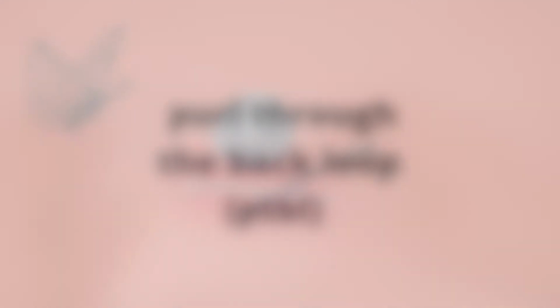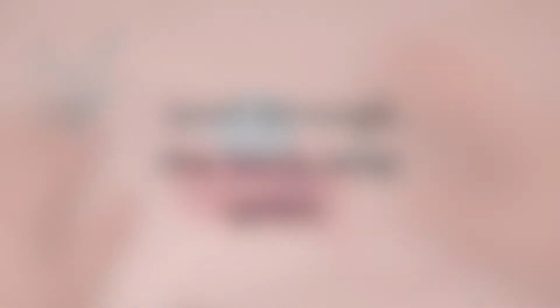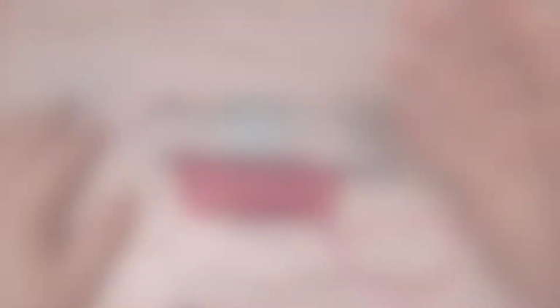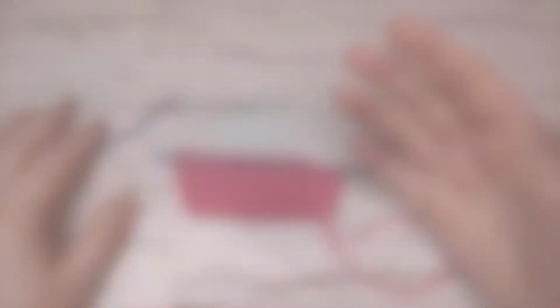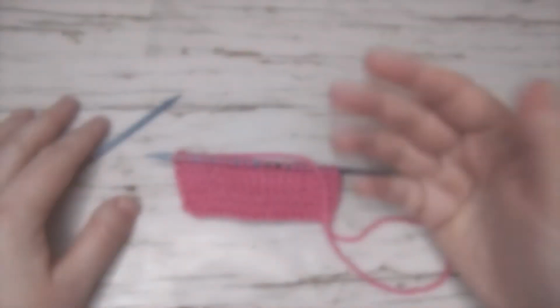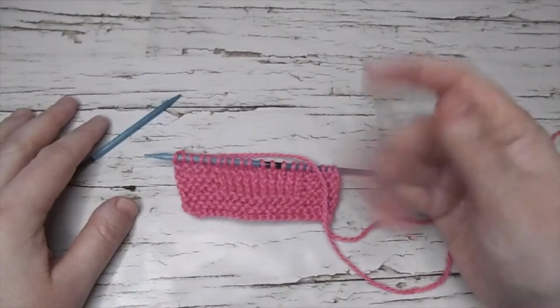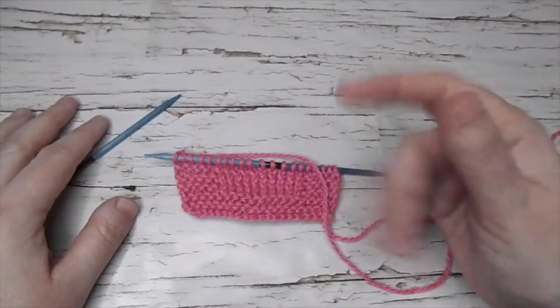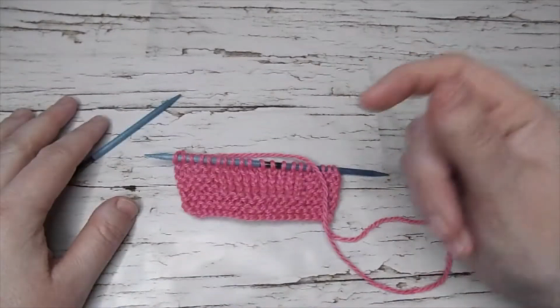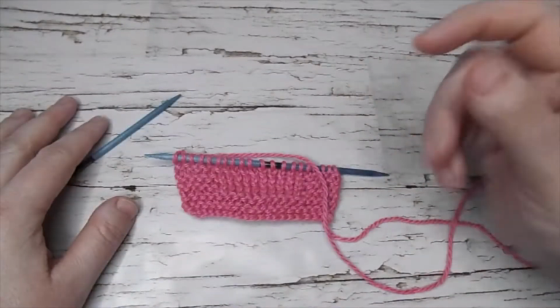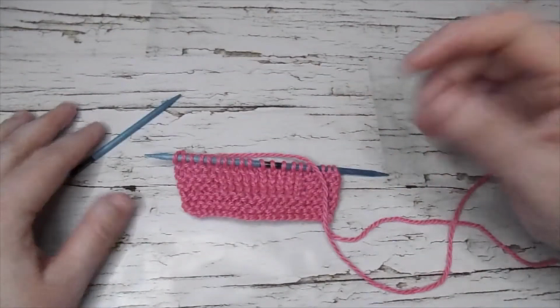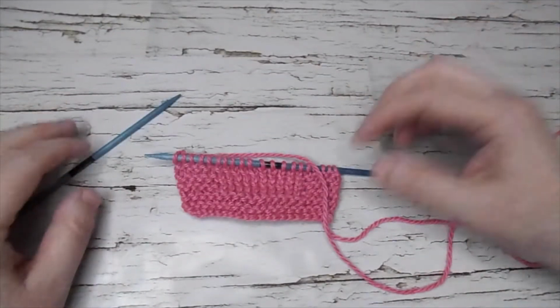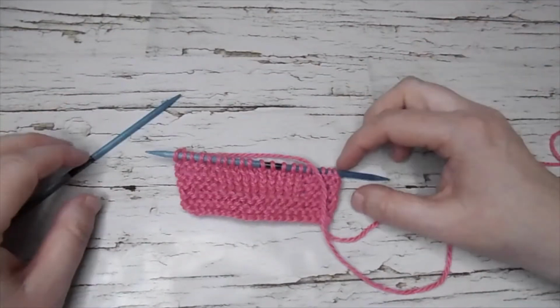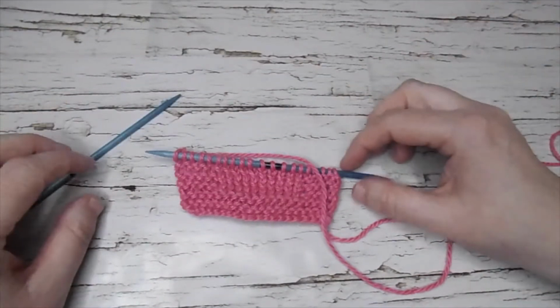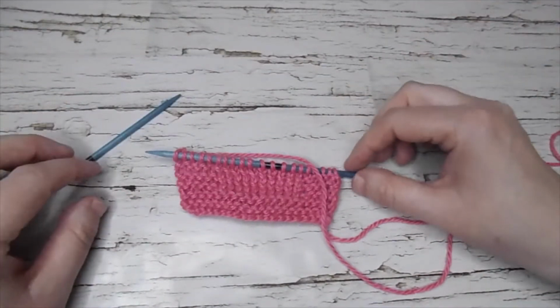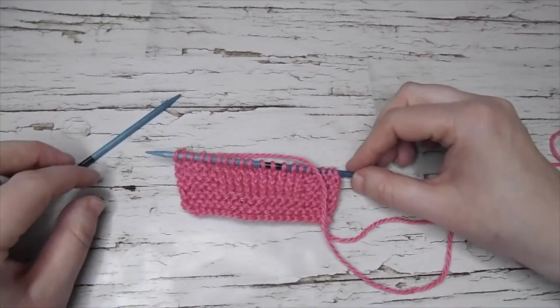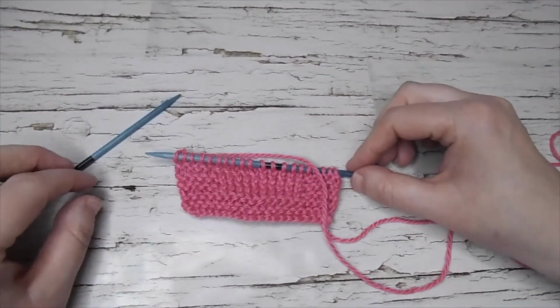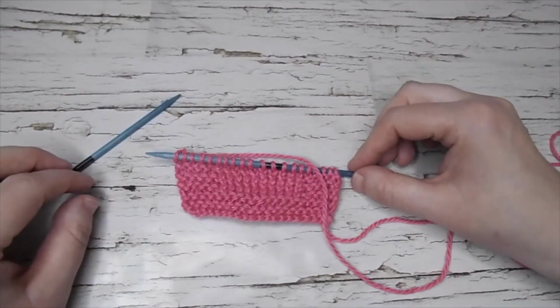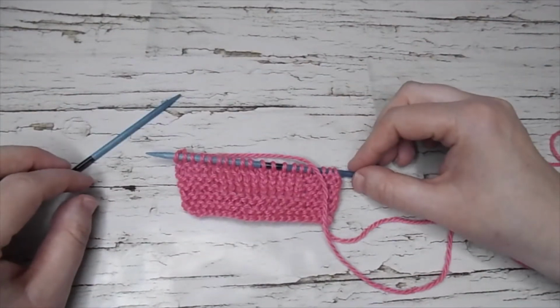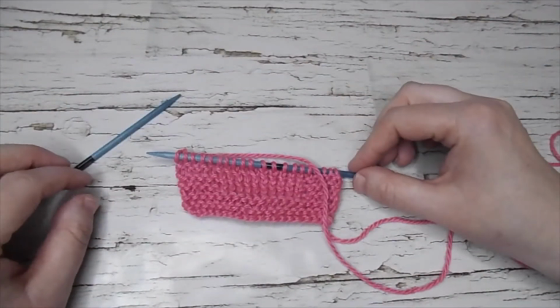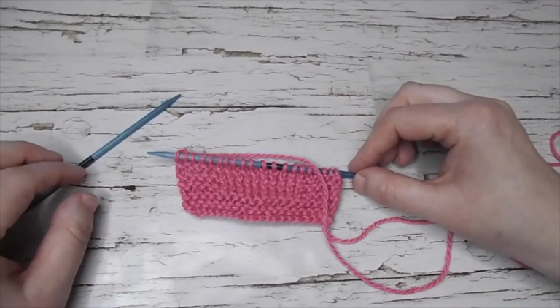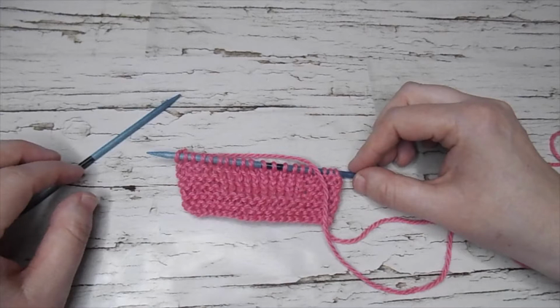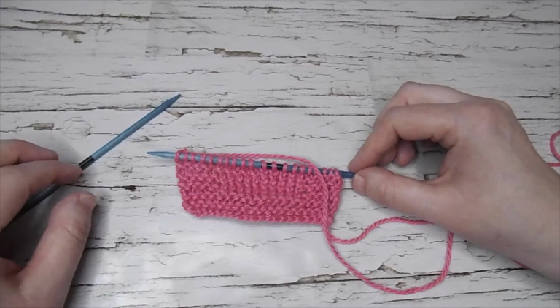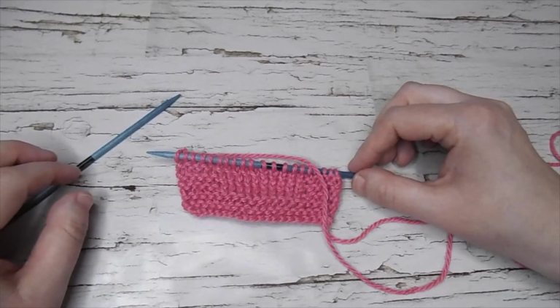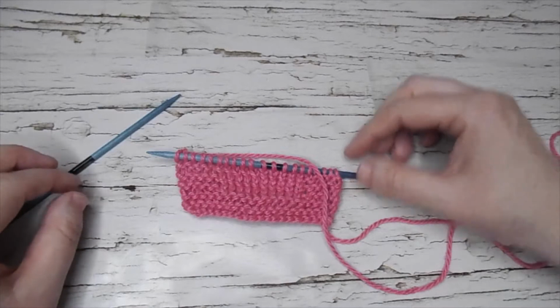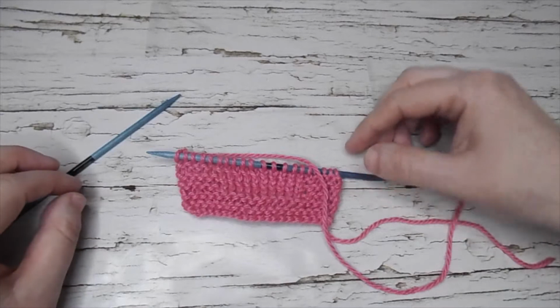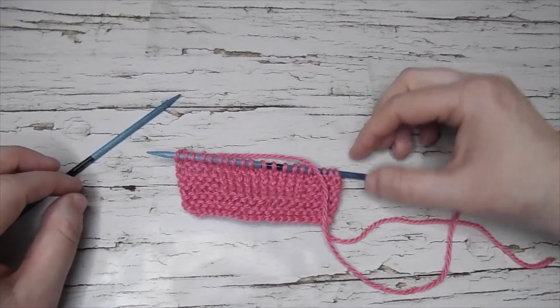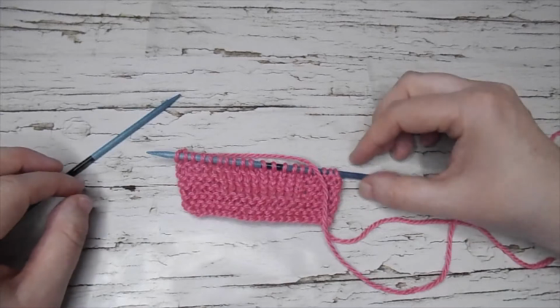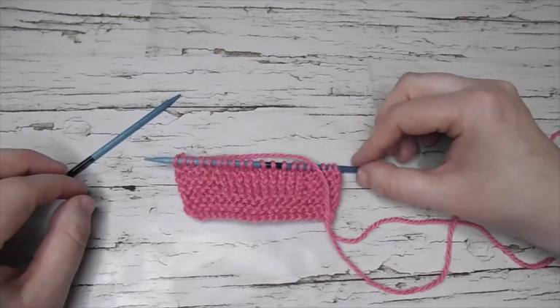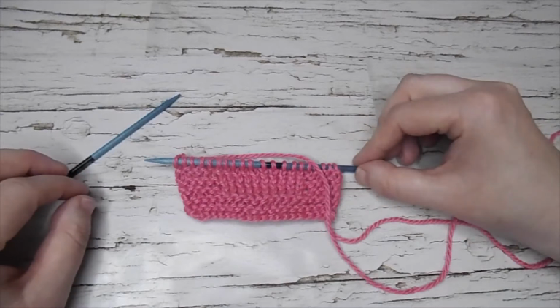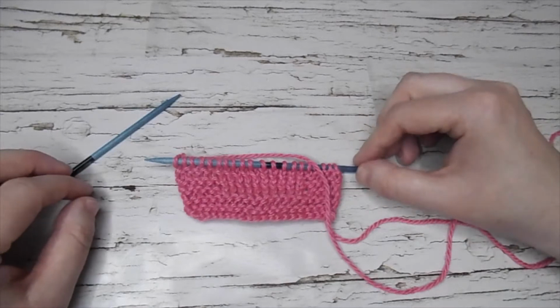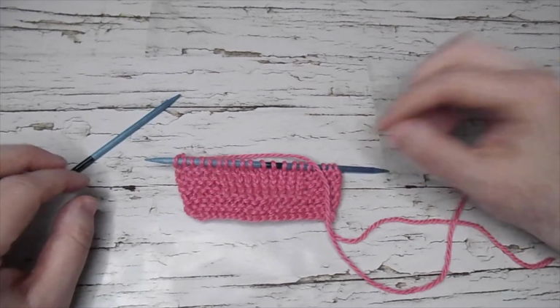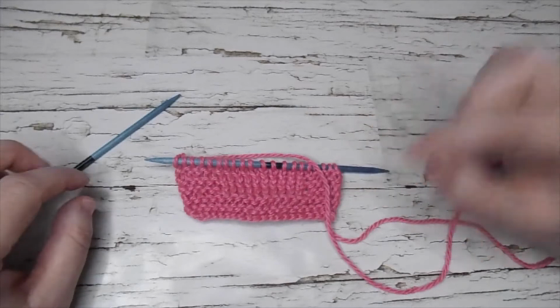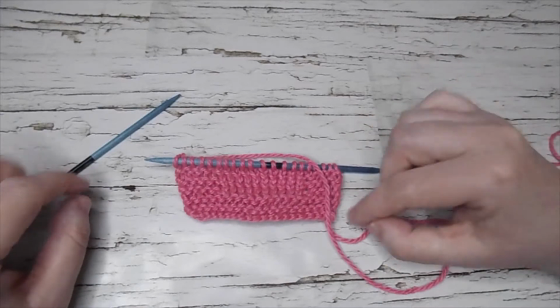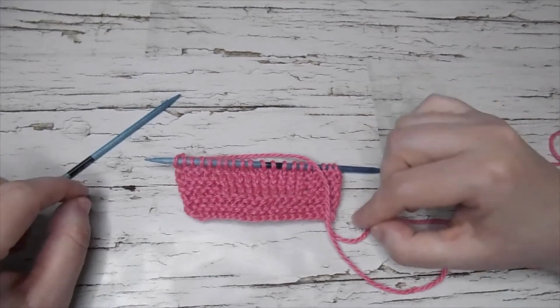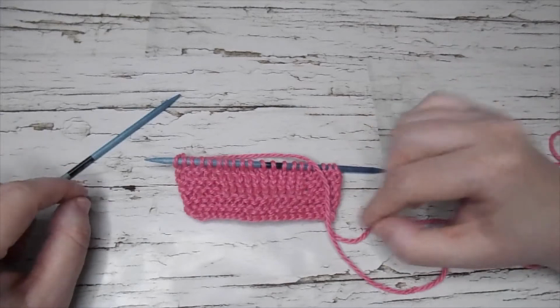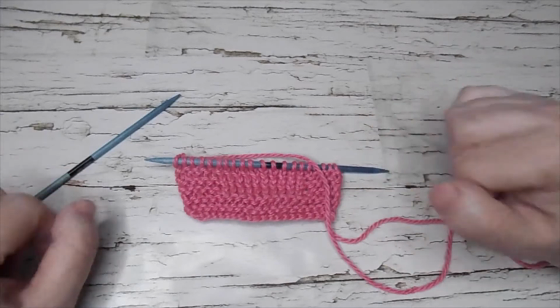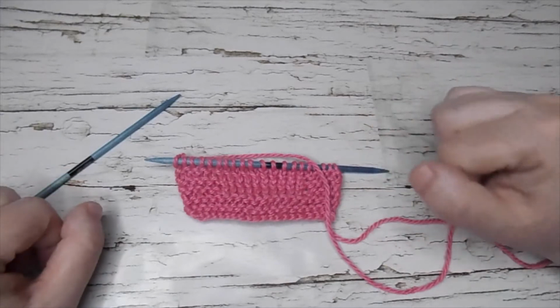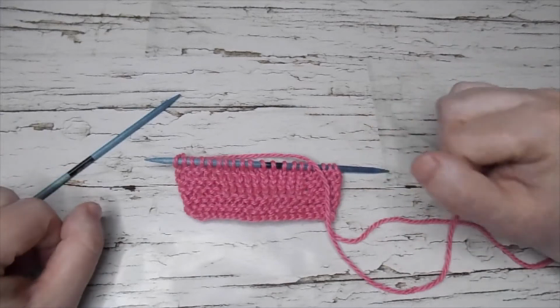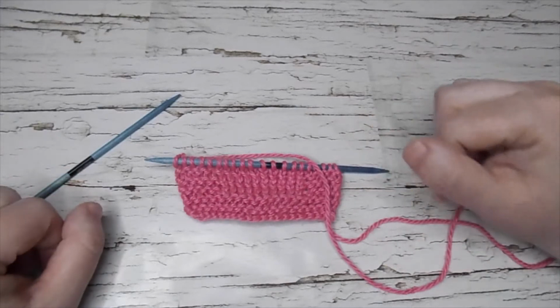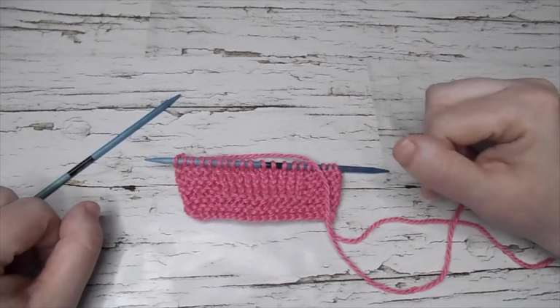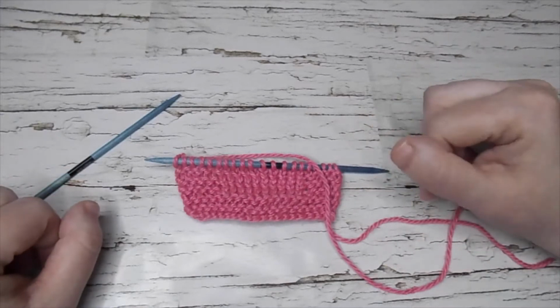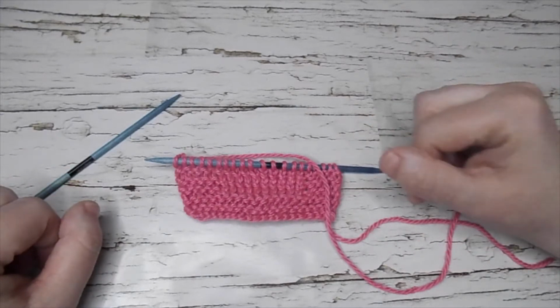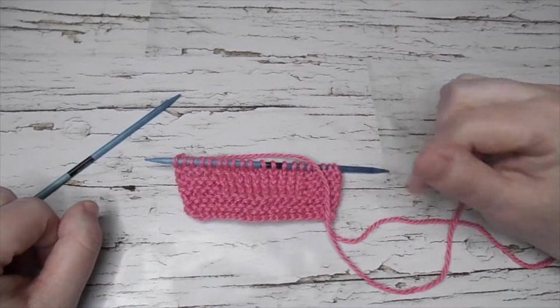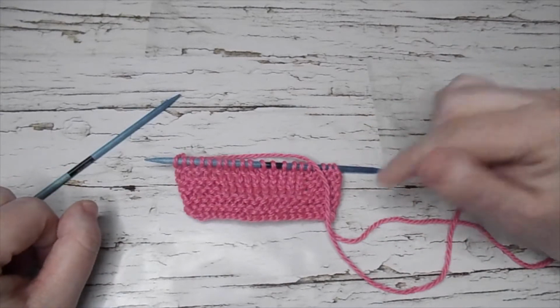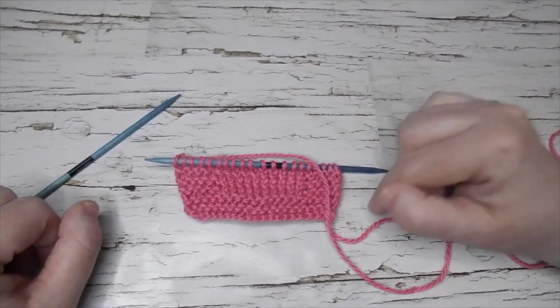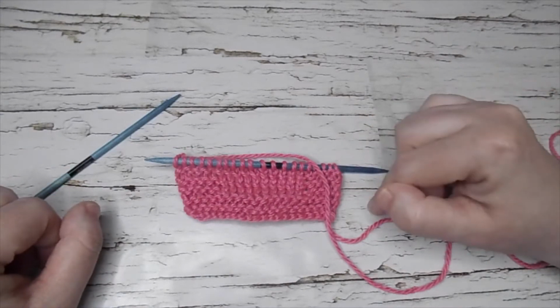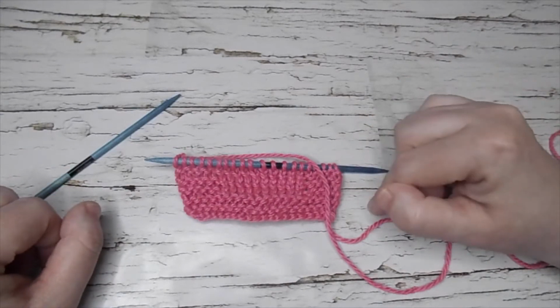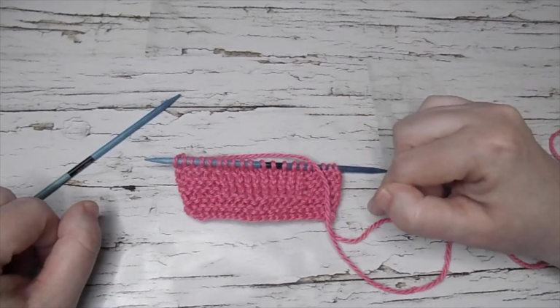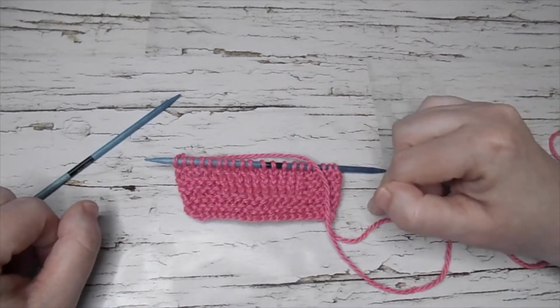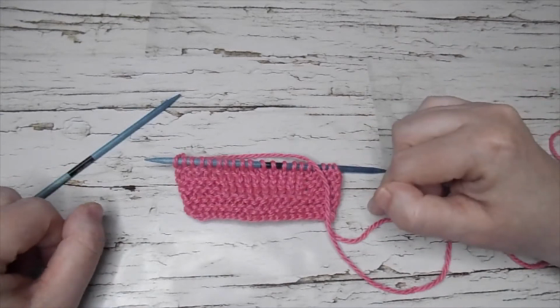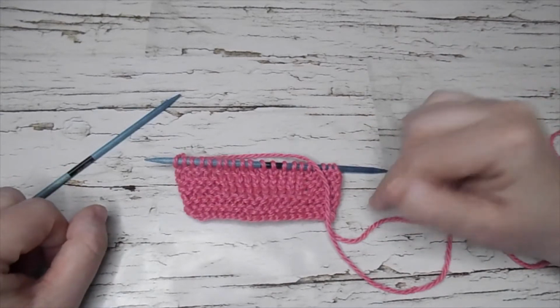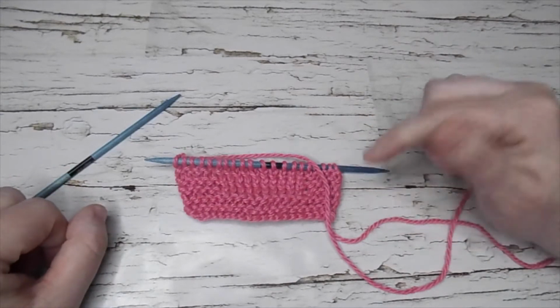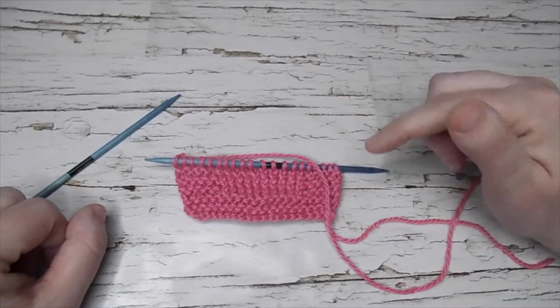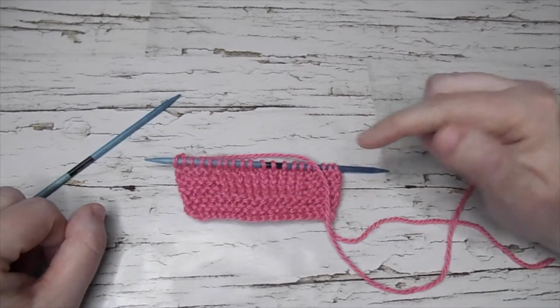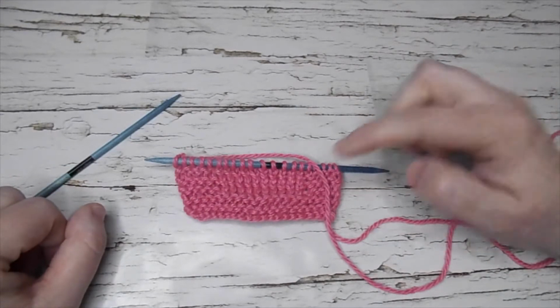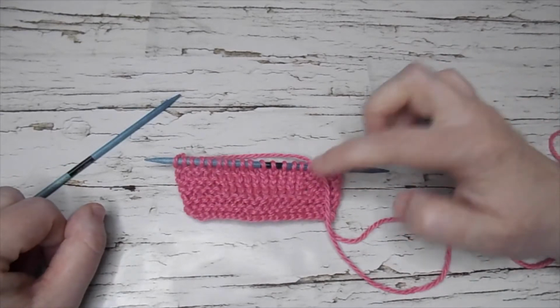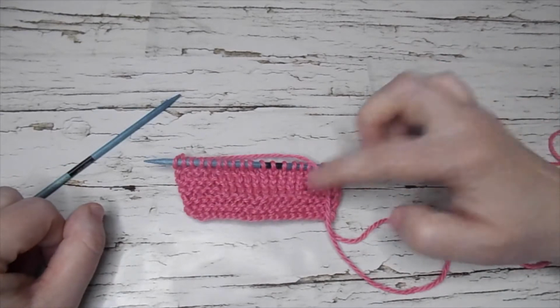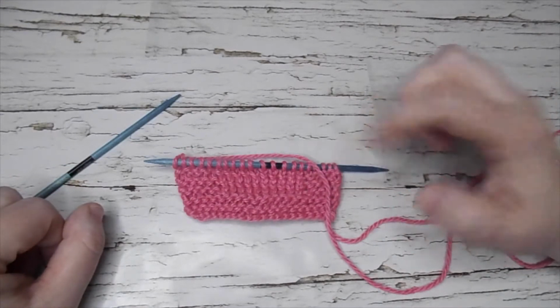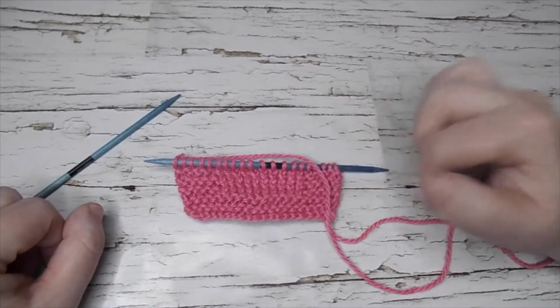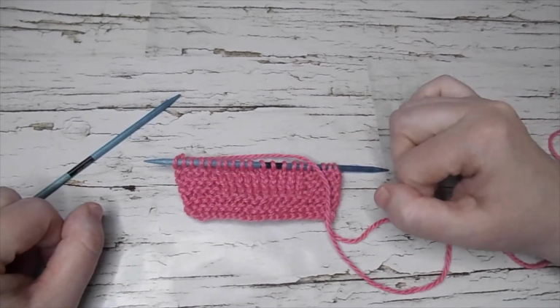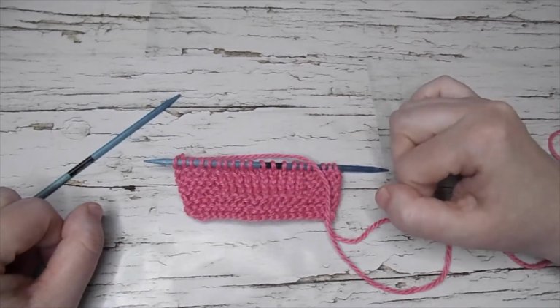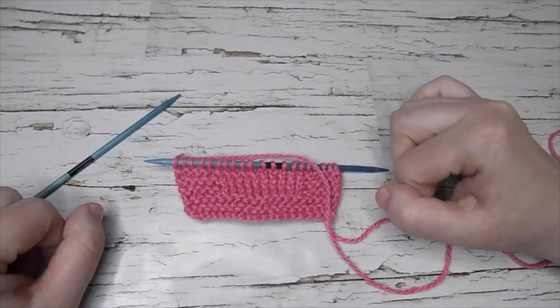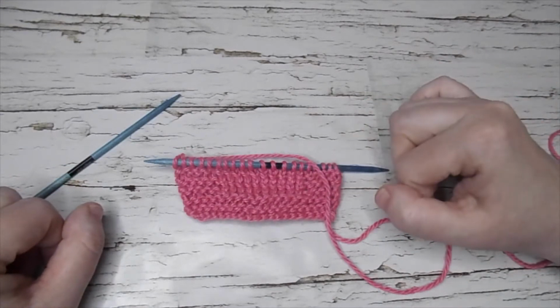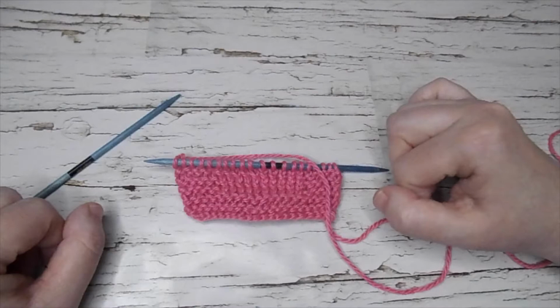Hello everyone! Welcome to another Beefly crochet tutorial. Today I will demonstrate how to do the purl through the back loop.